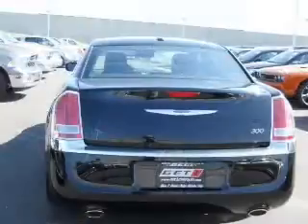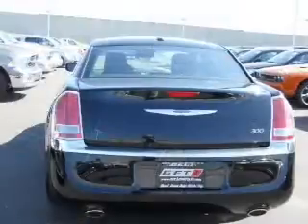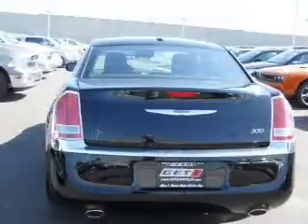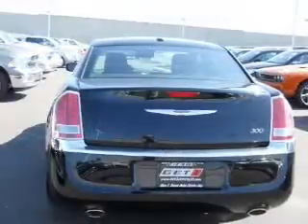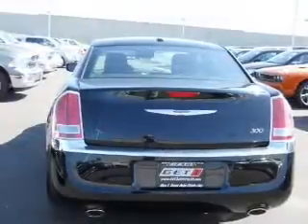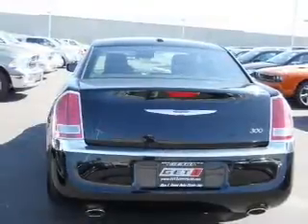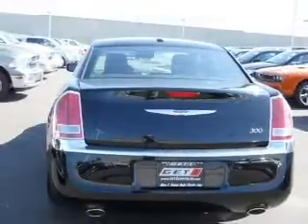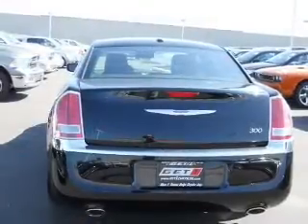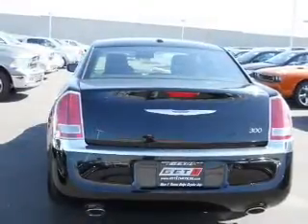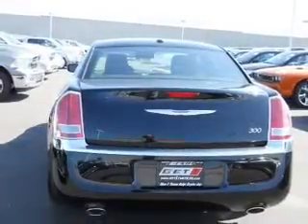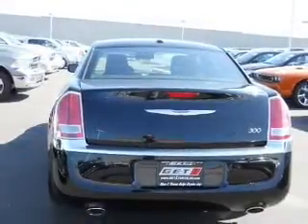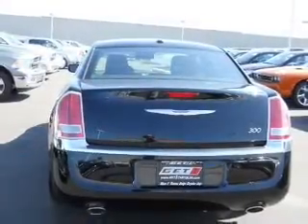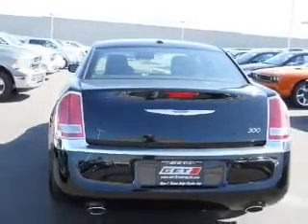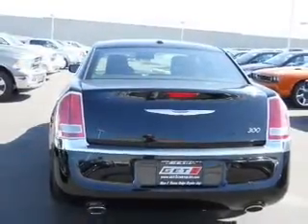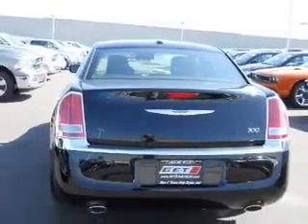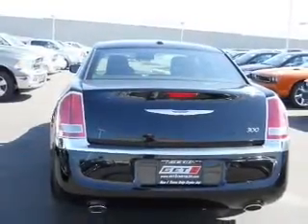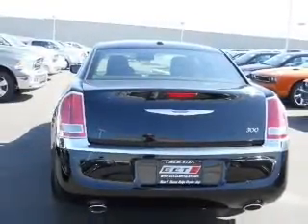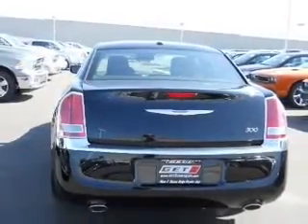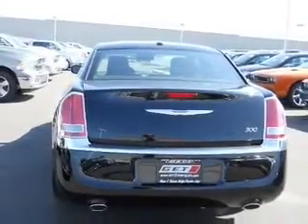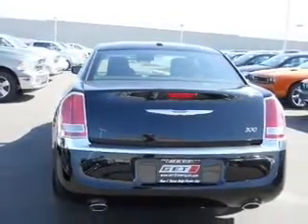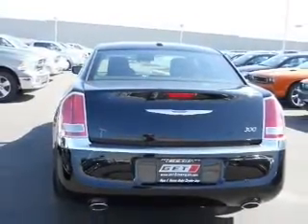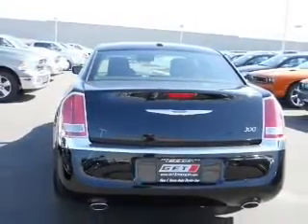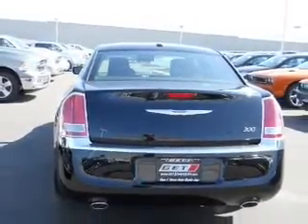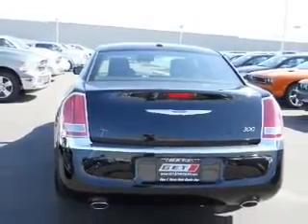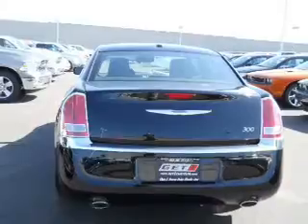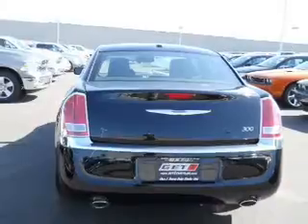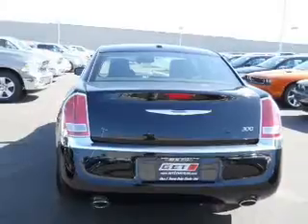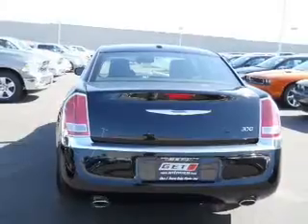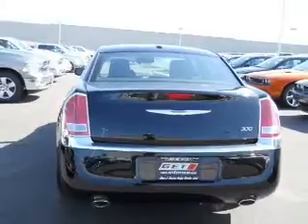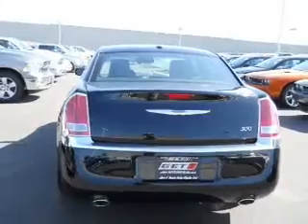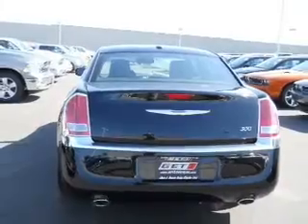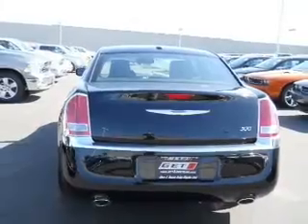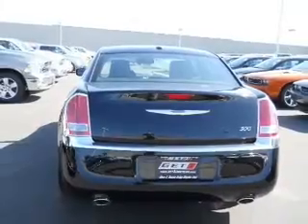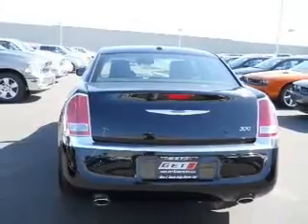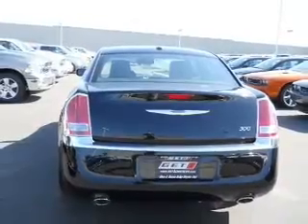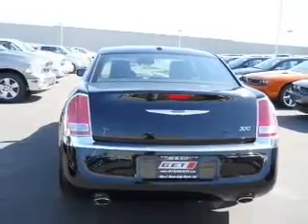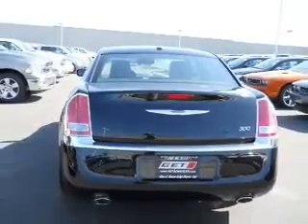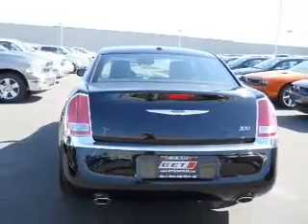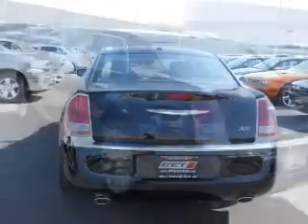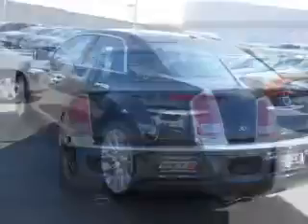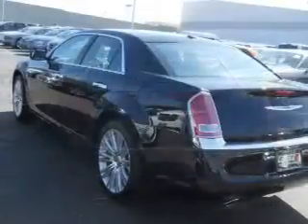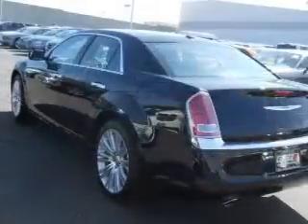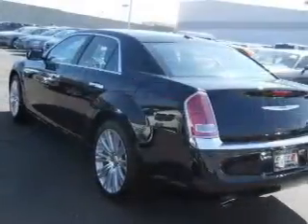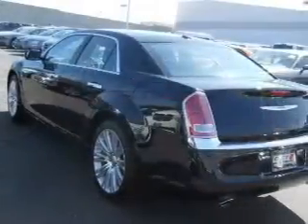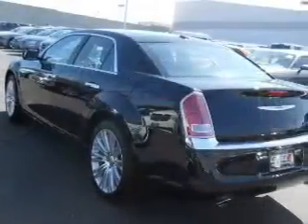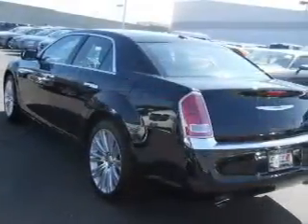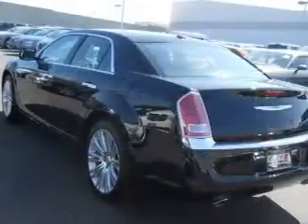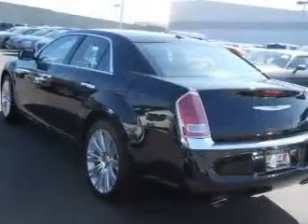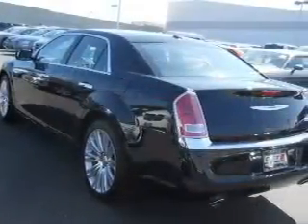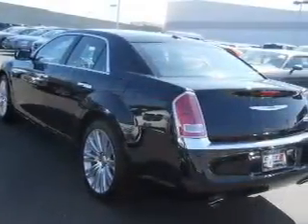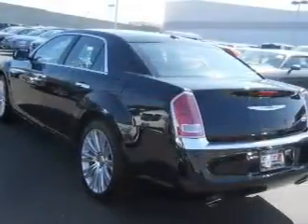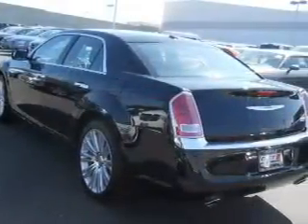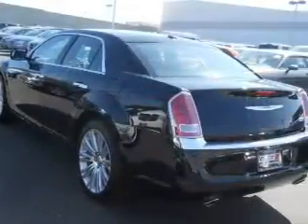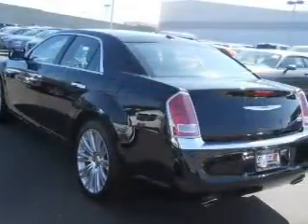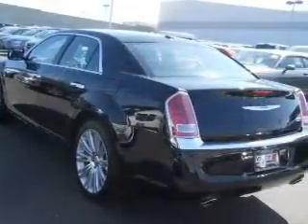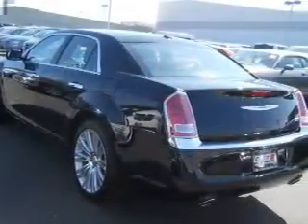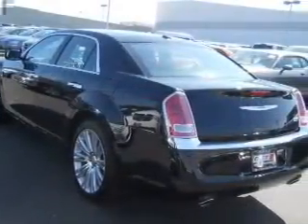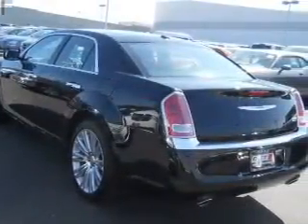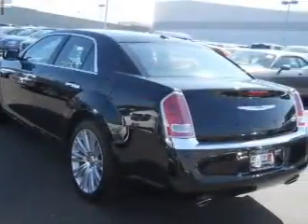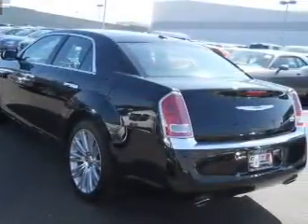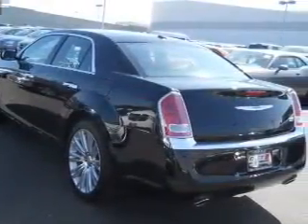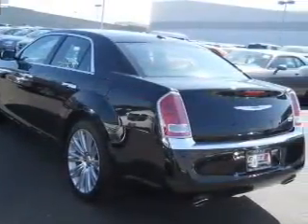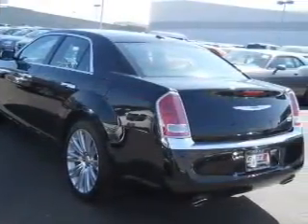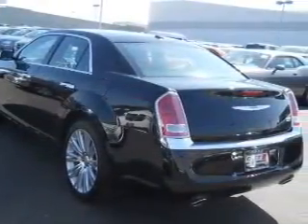Heated seats make cold weather driving more endurable. Tailor the temperature to your preference and your passengers. Pamper yourself with memory settings.